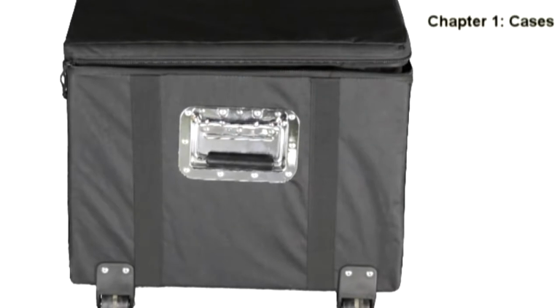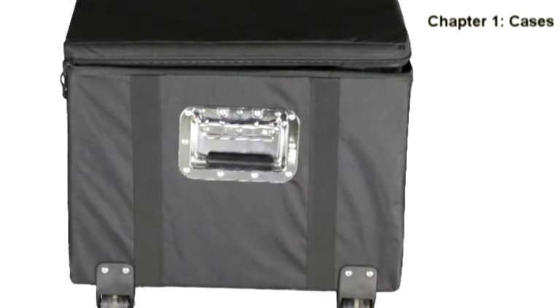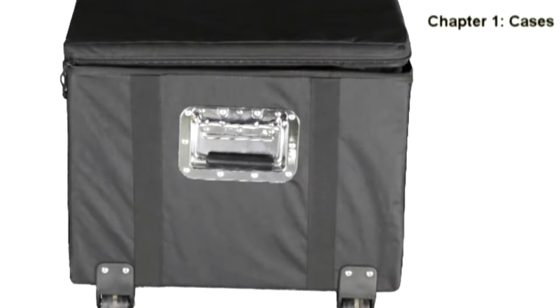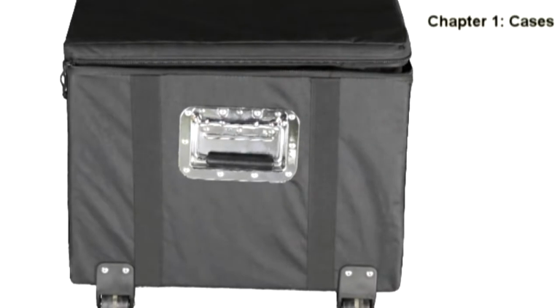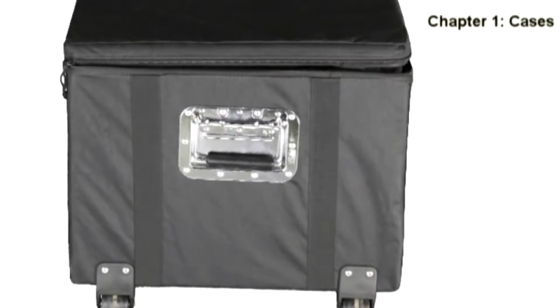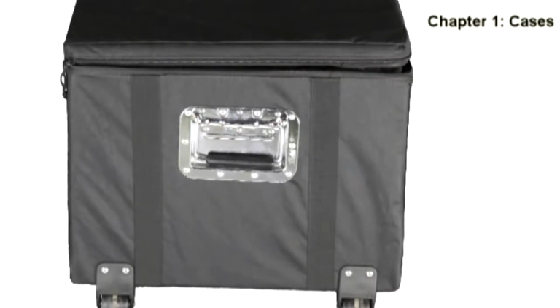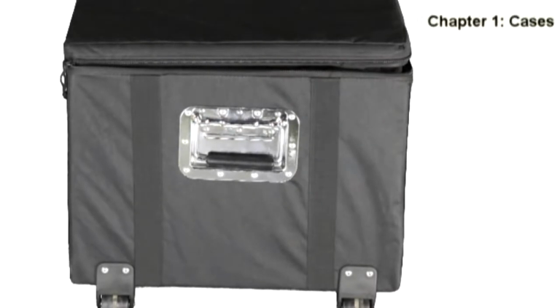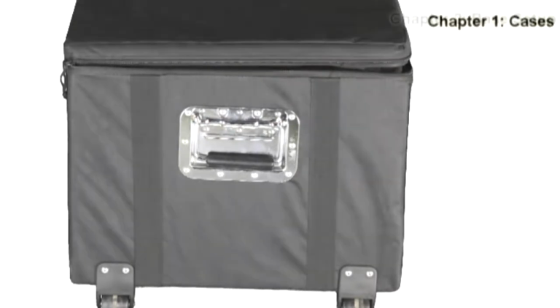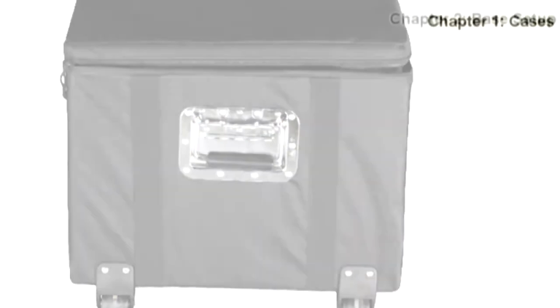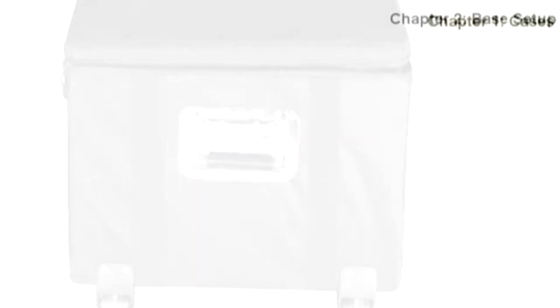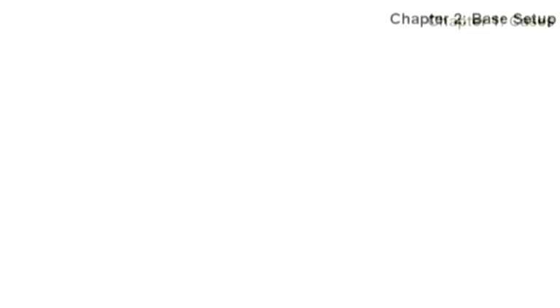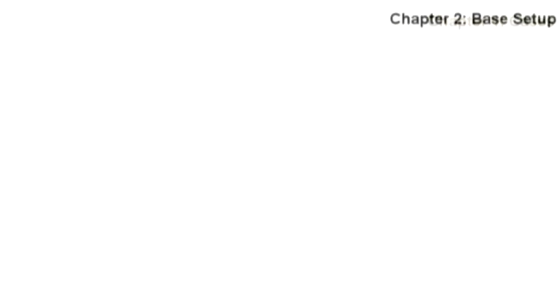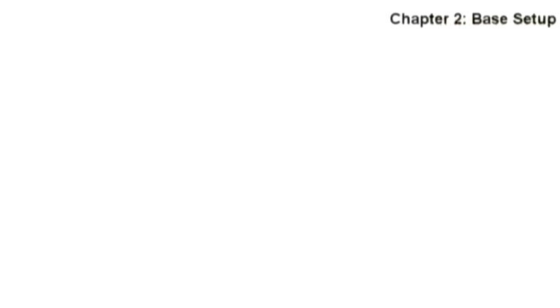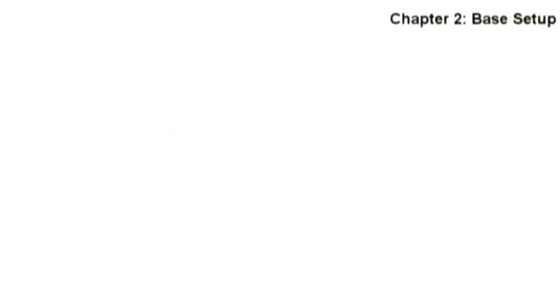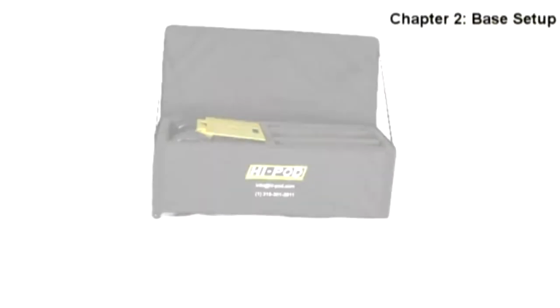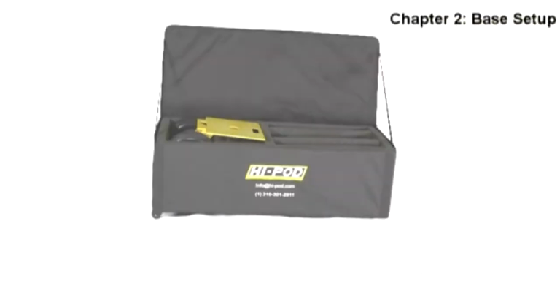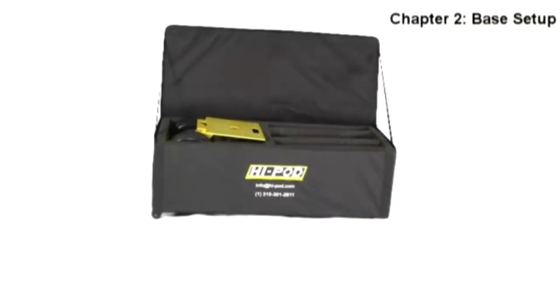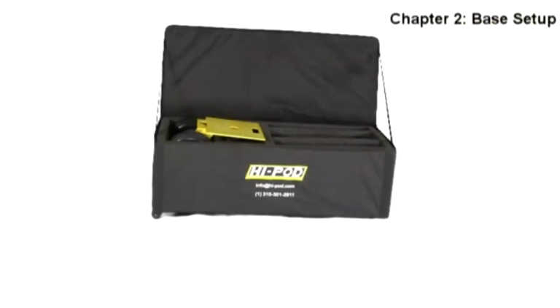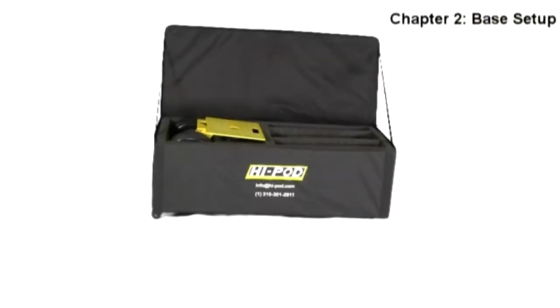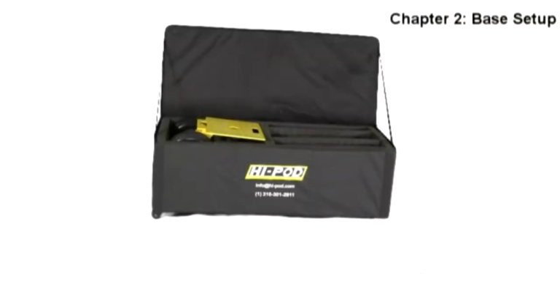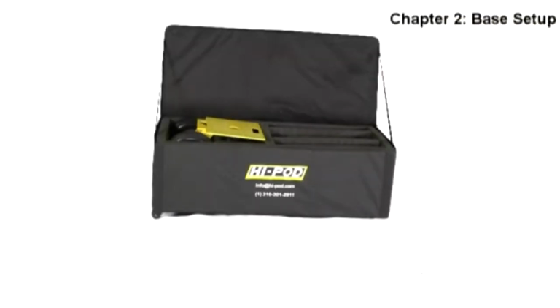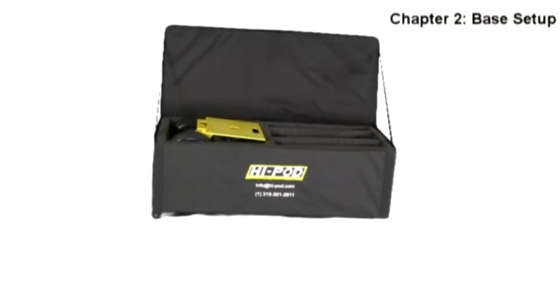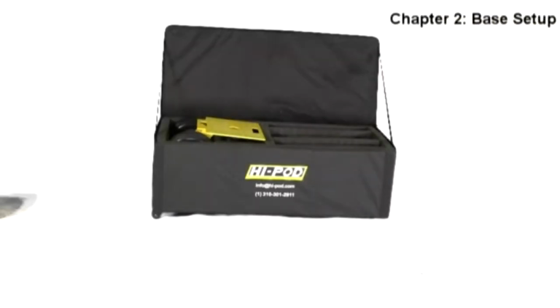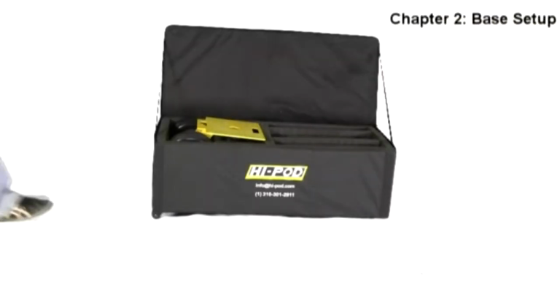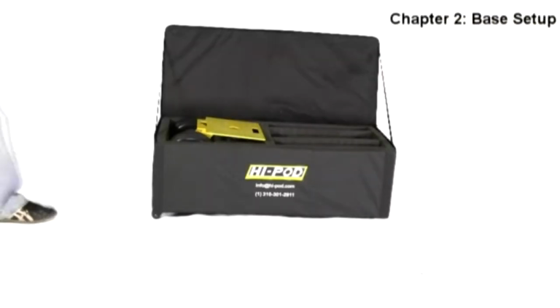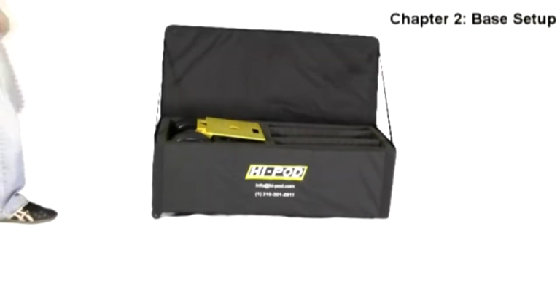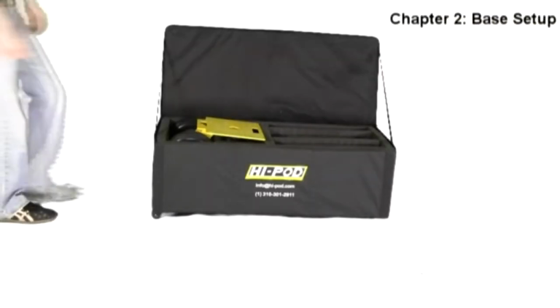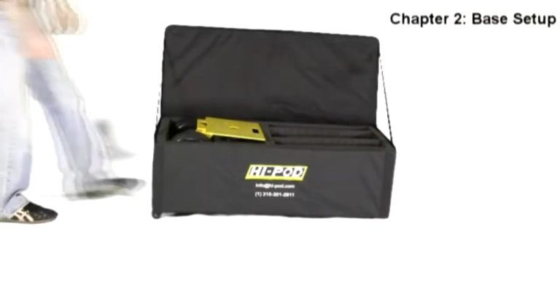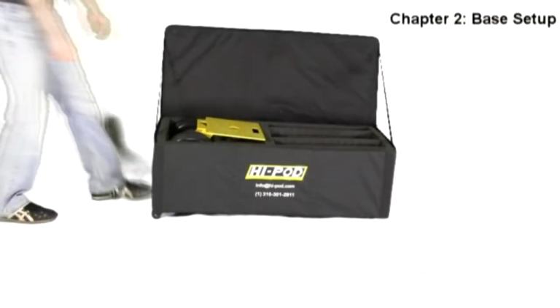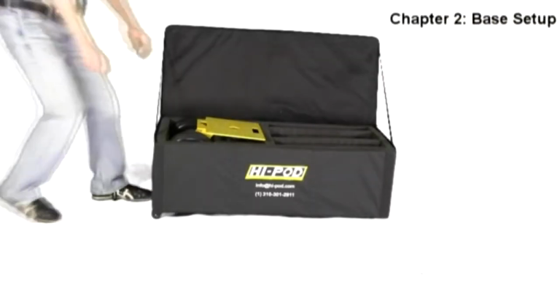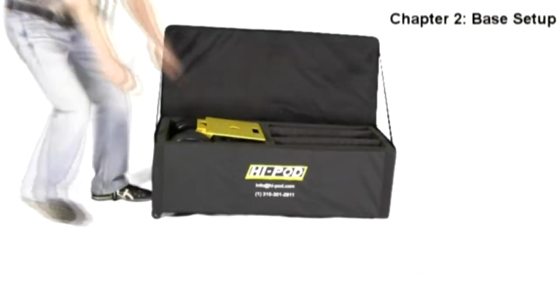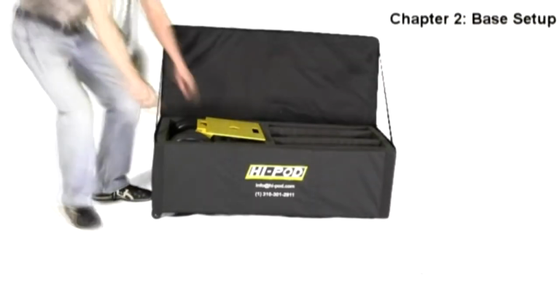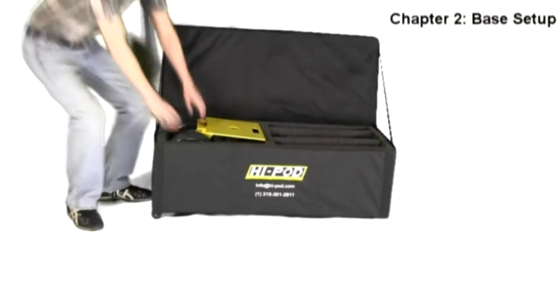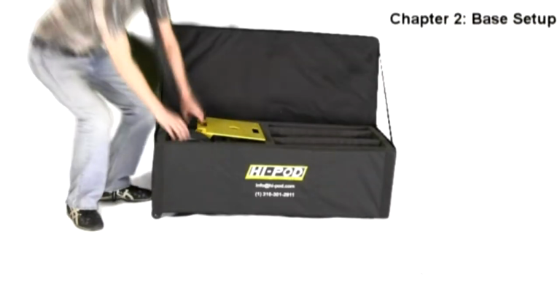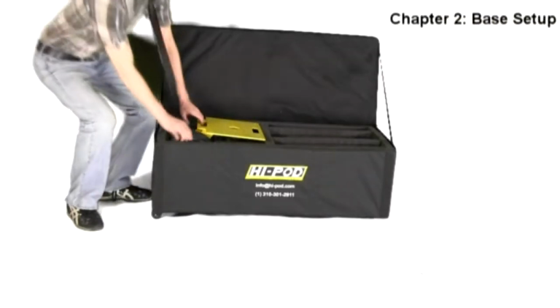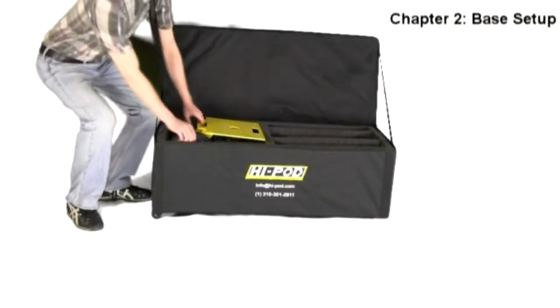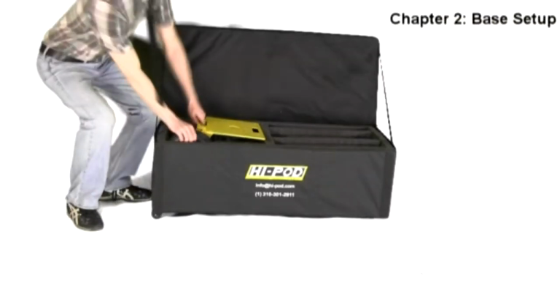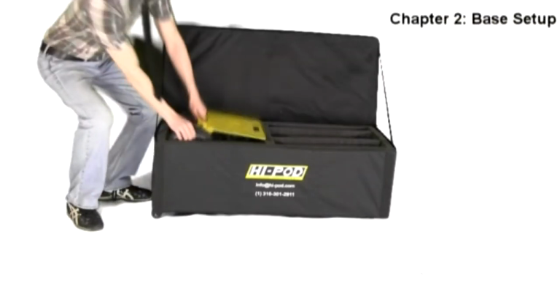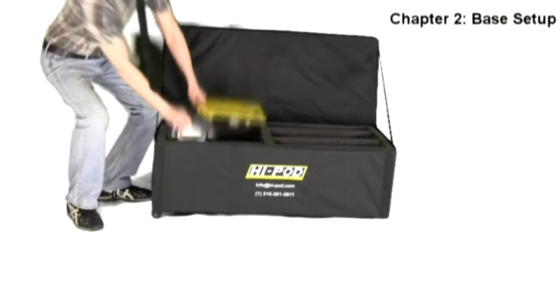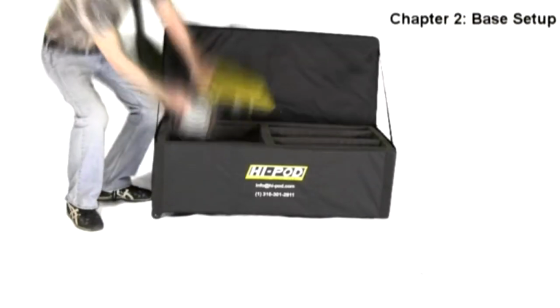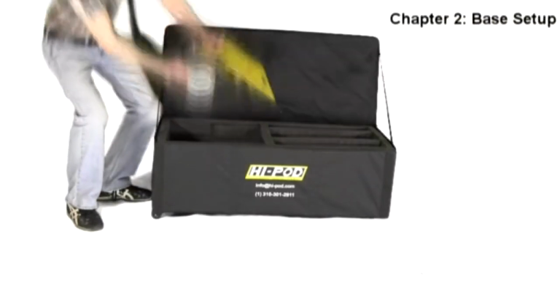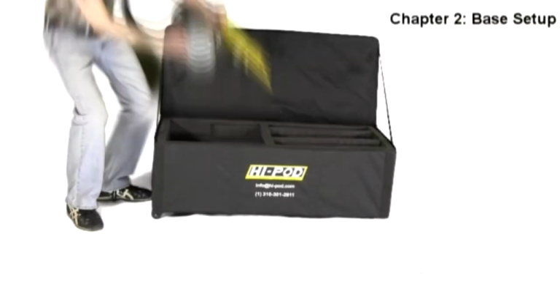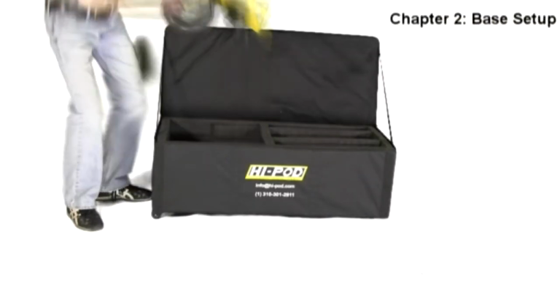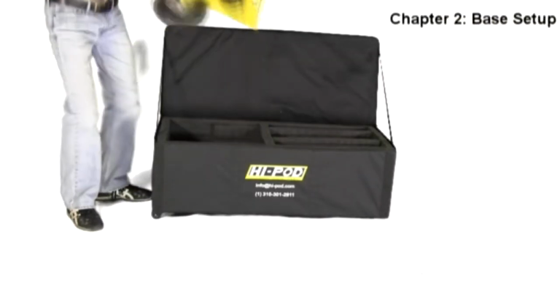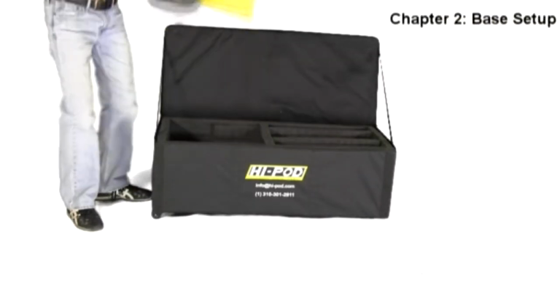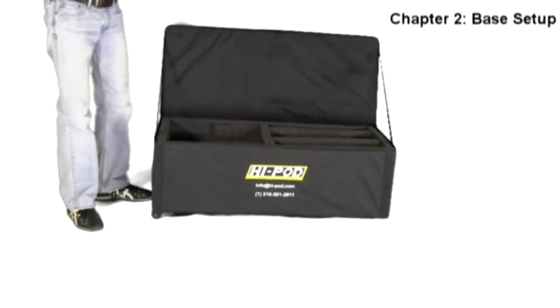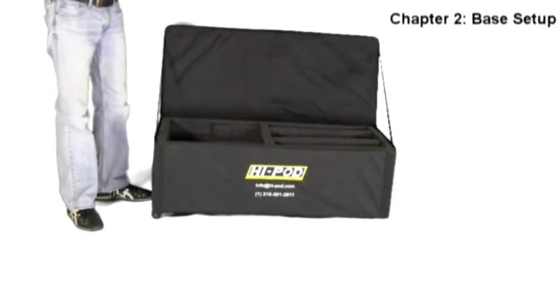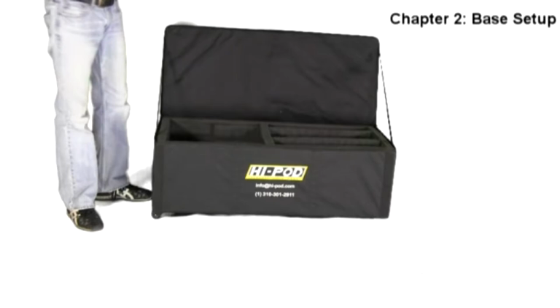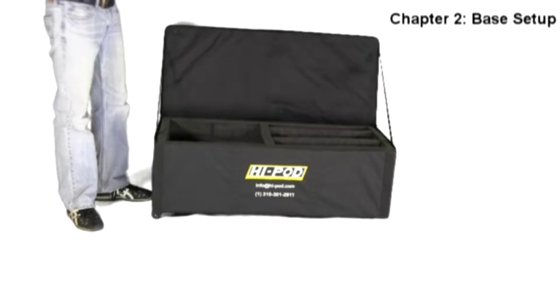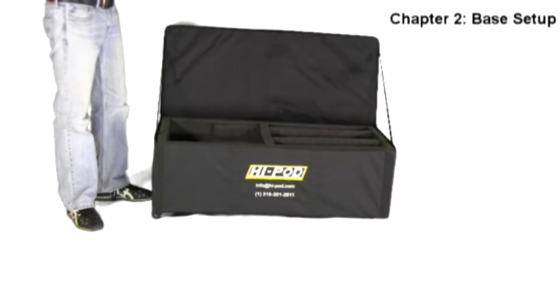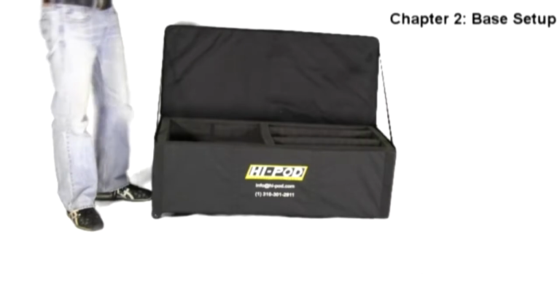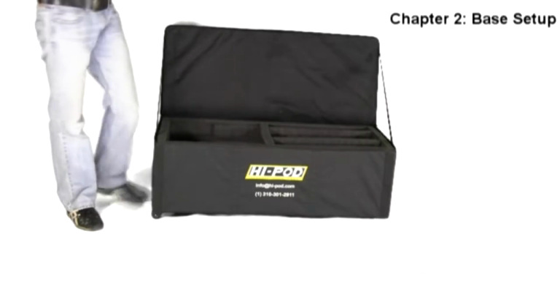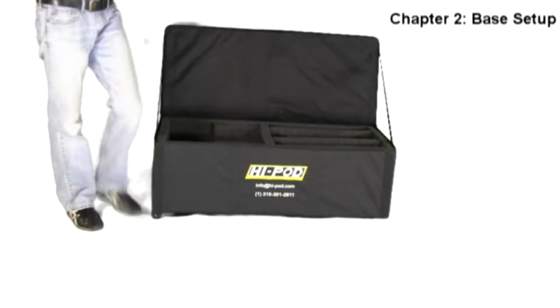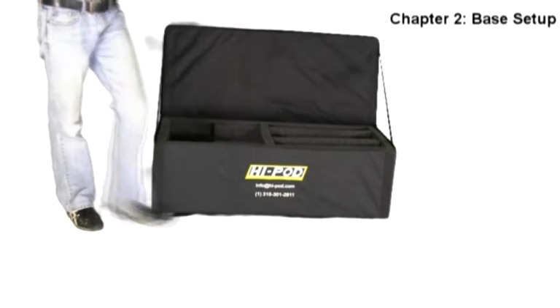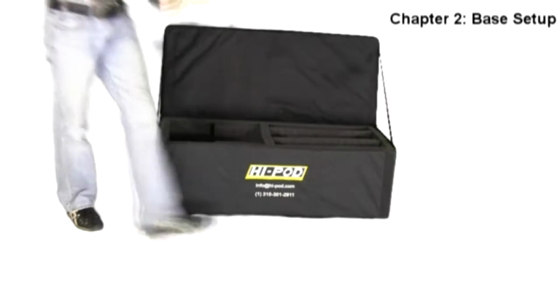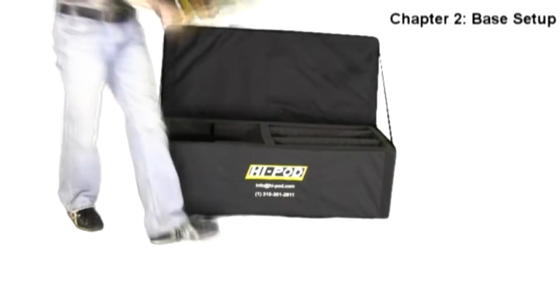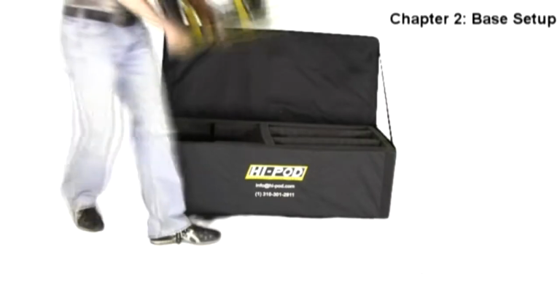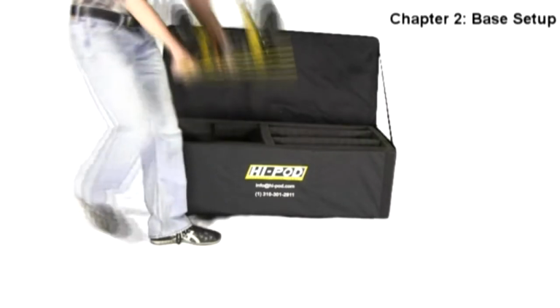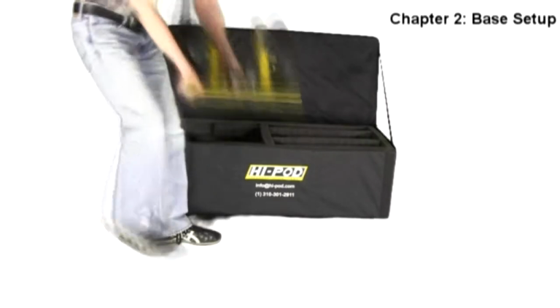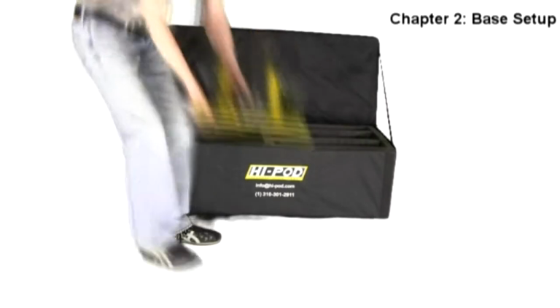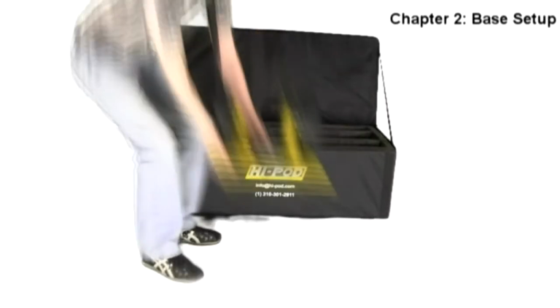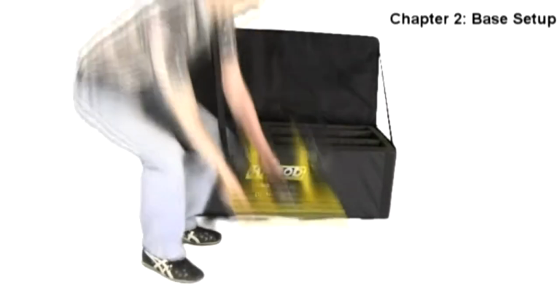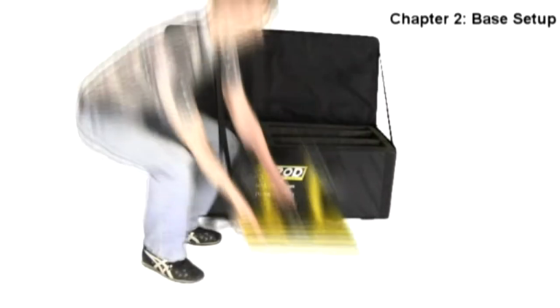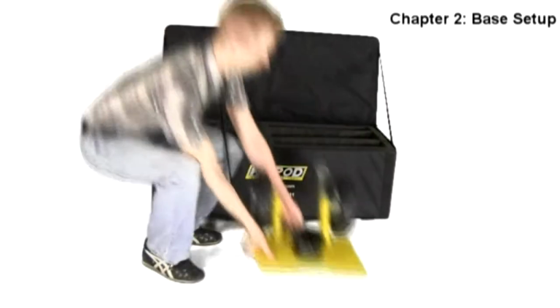To begin setting up your unit, you will start with the accessory case. Find the yellow base plate with wheels inside and place it on the ground.